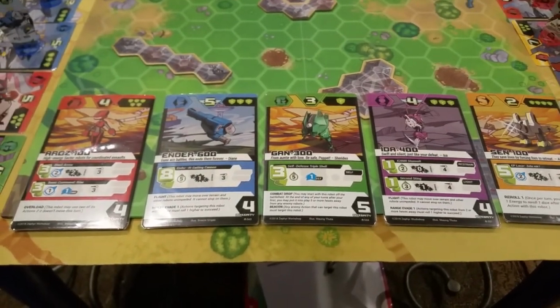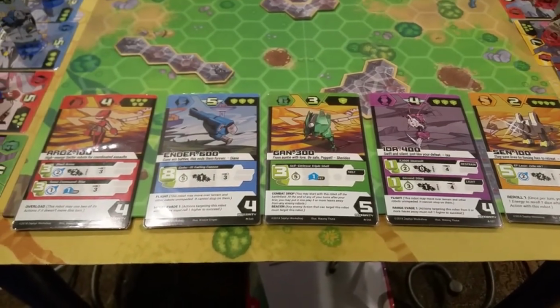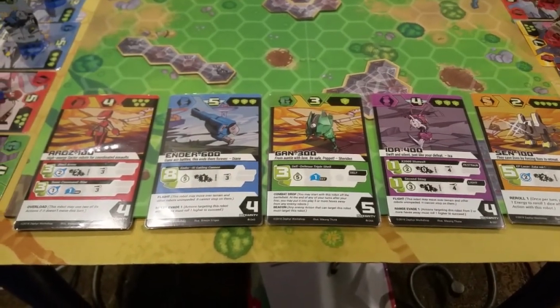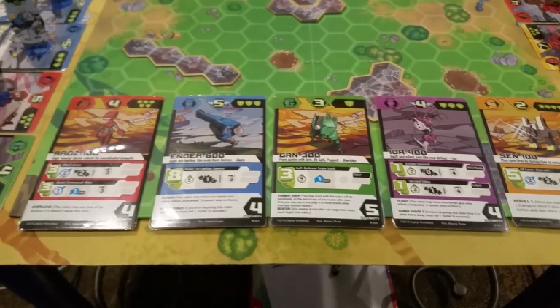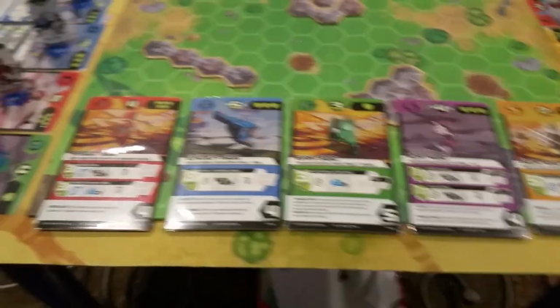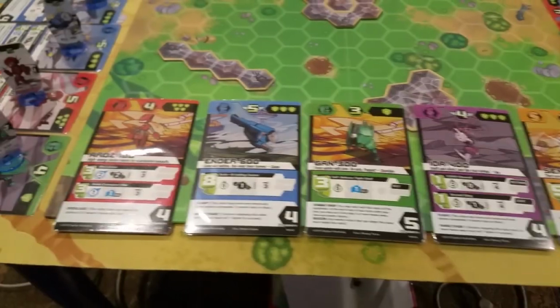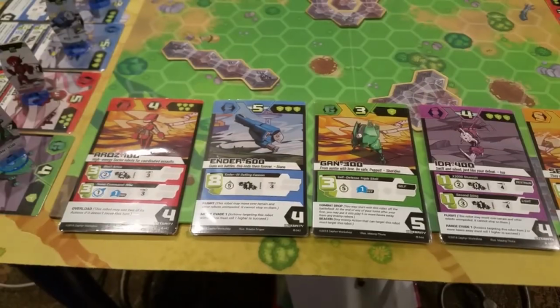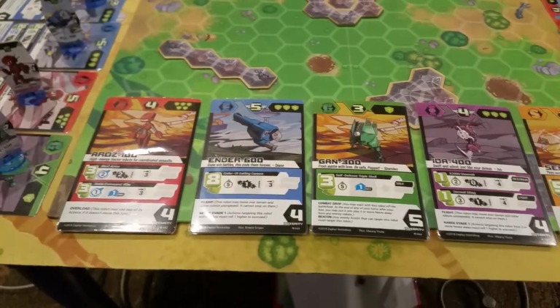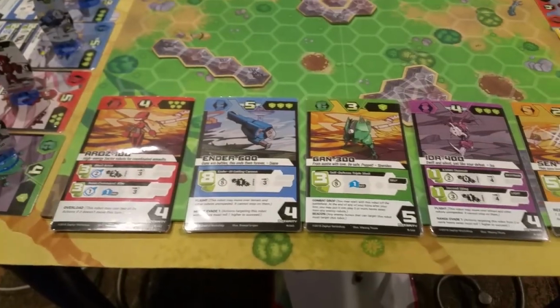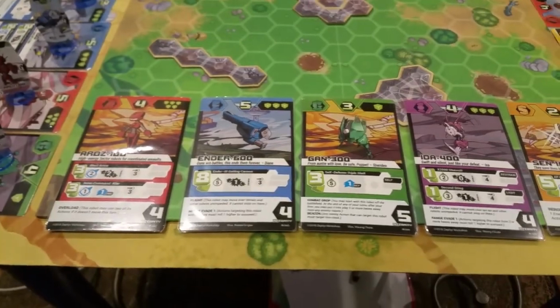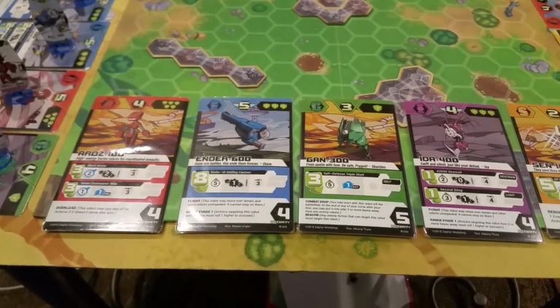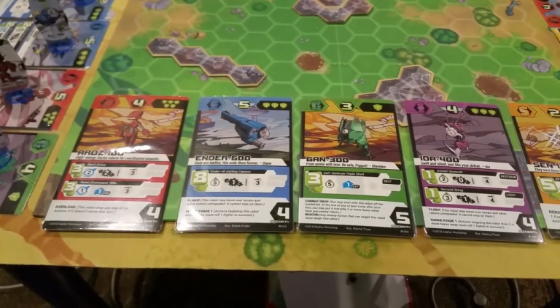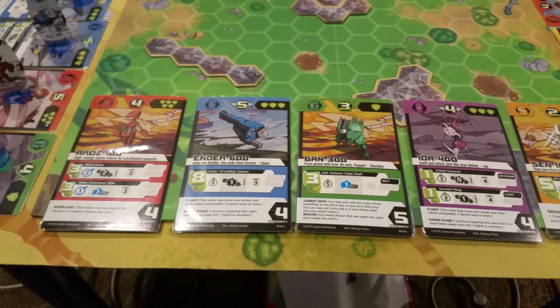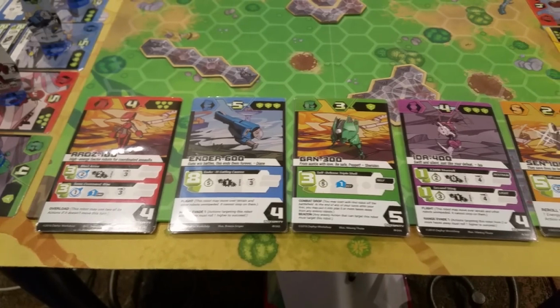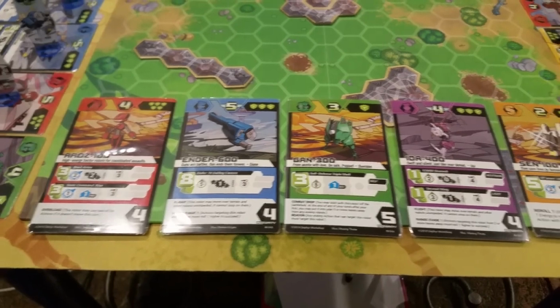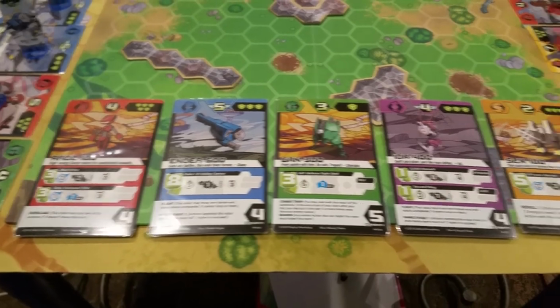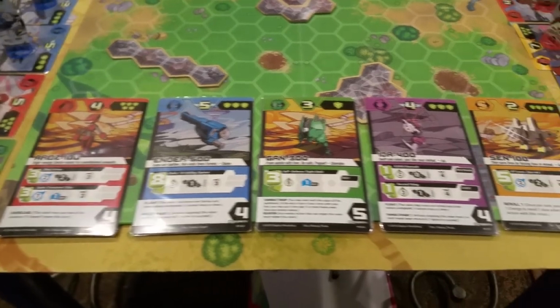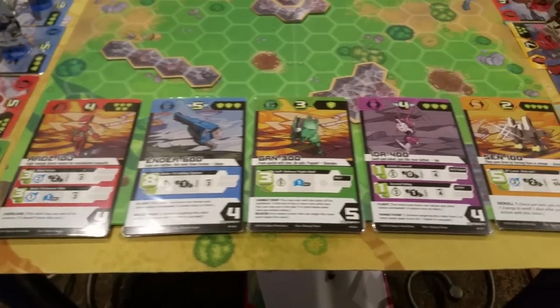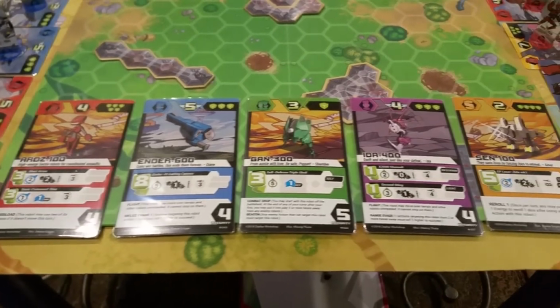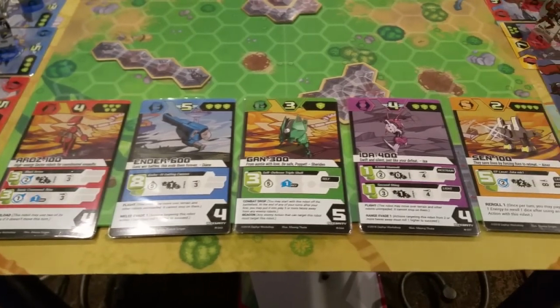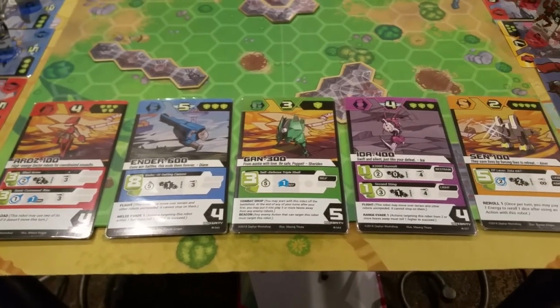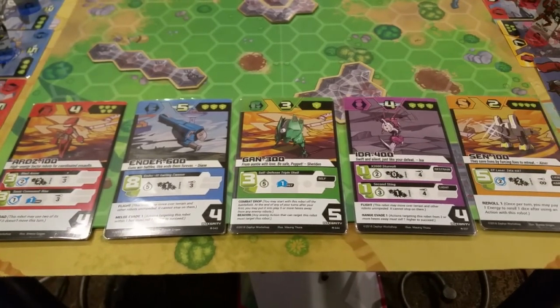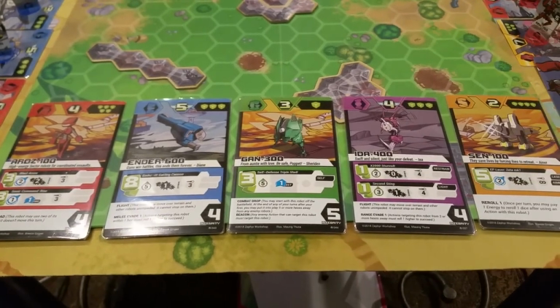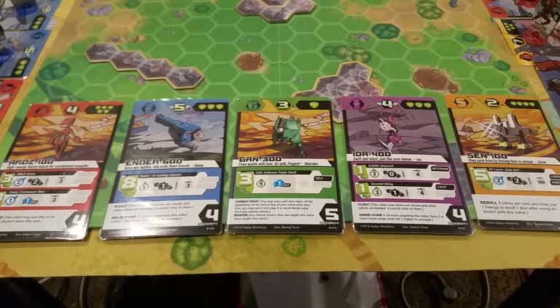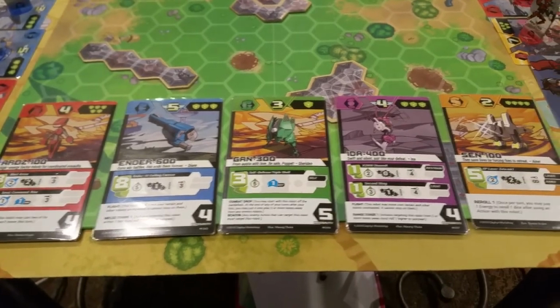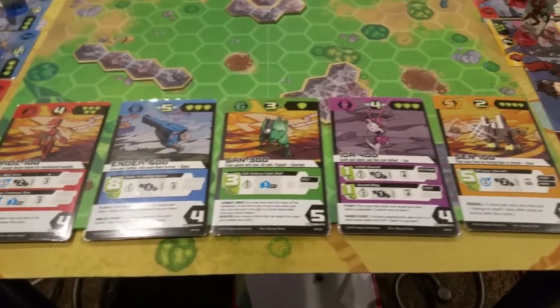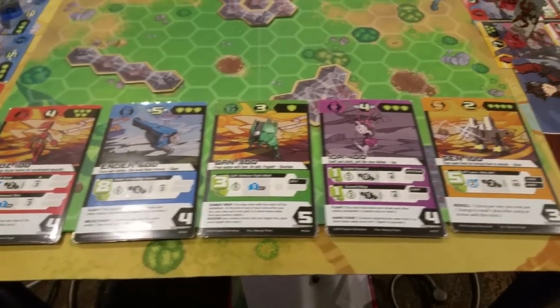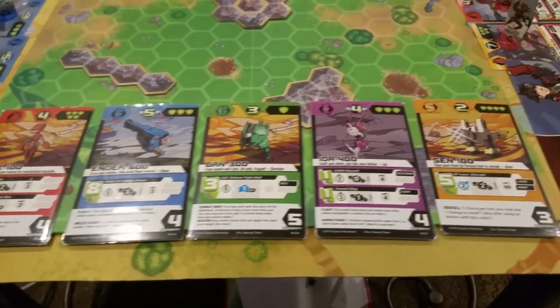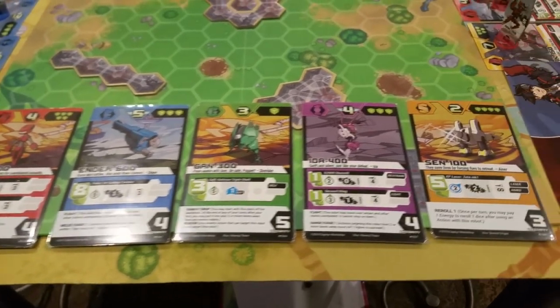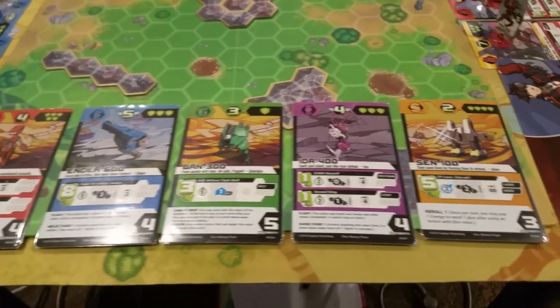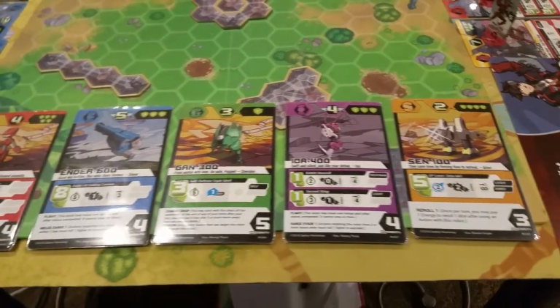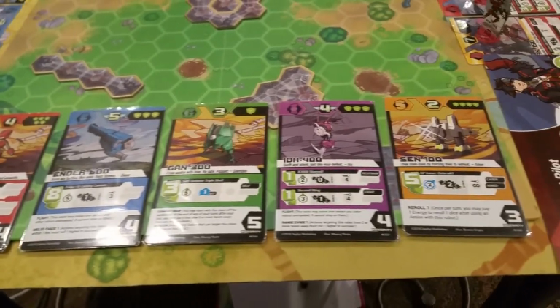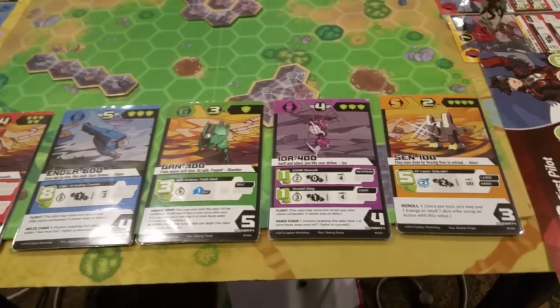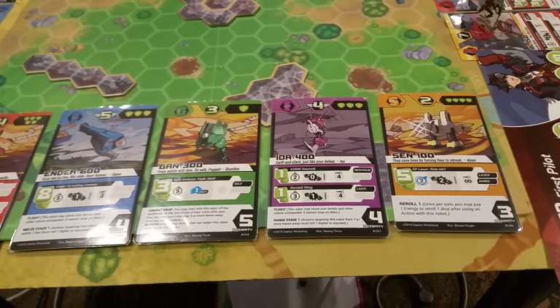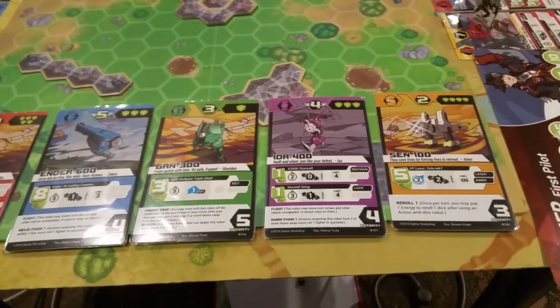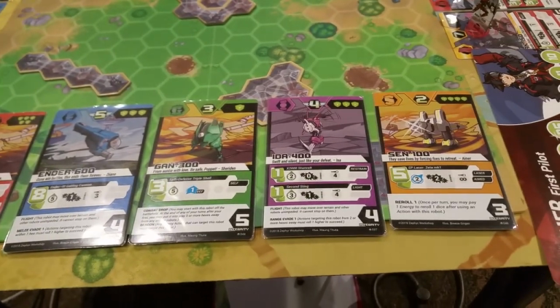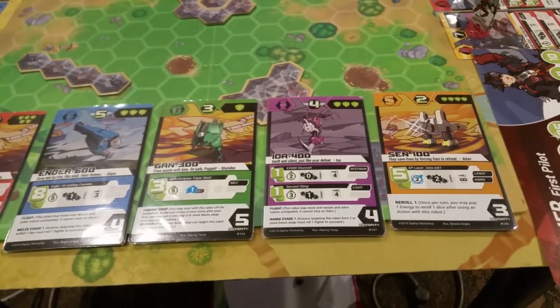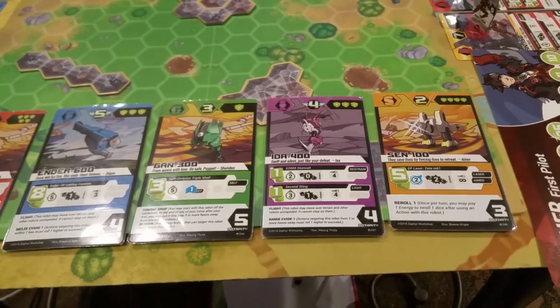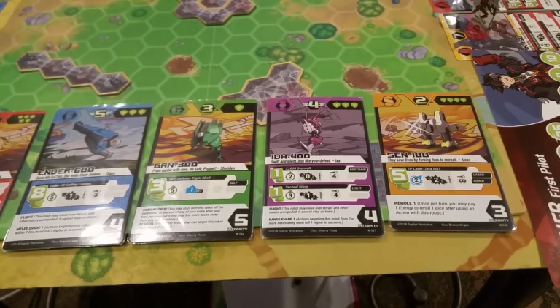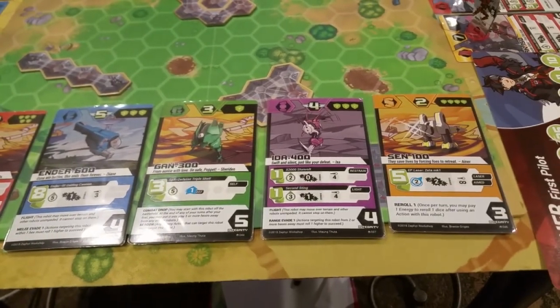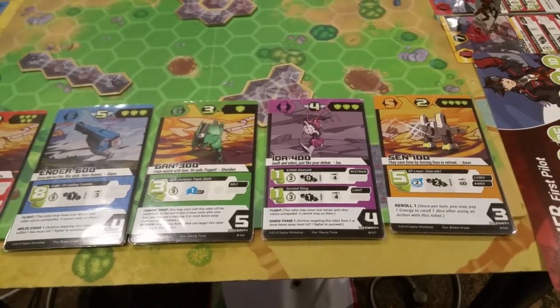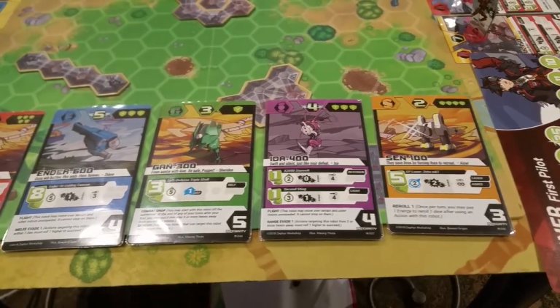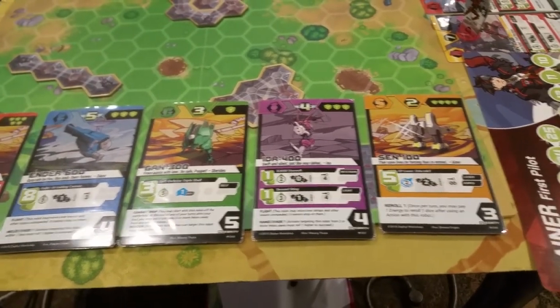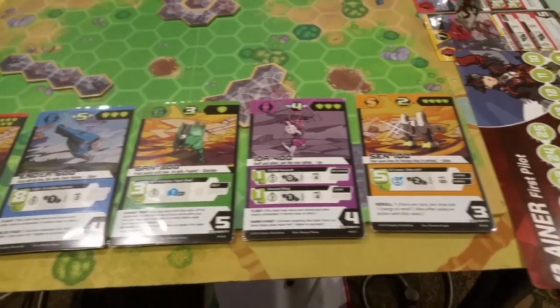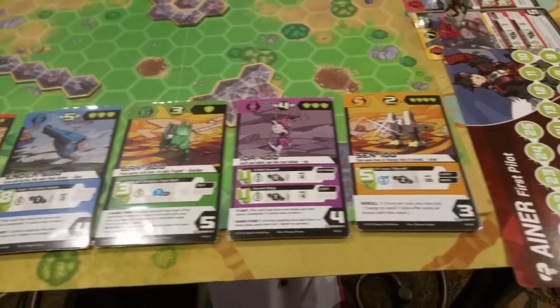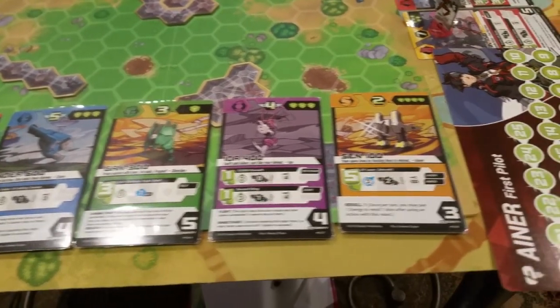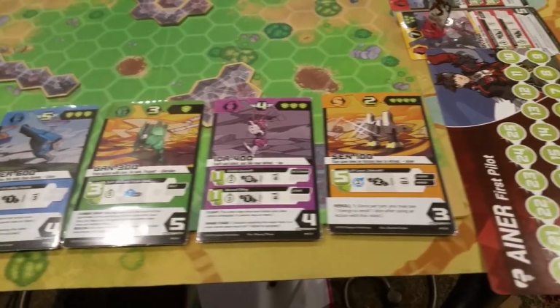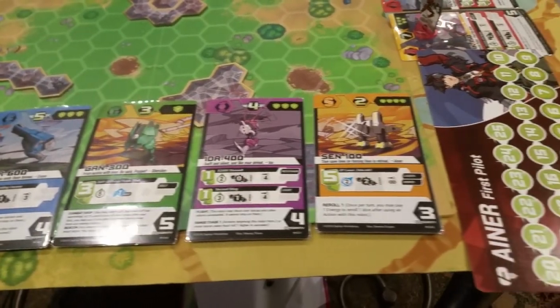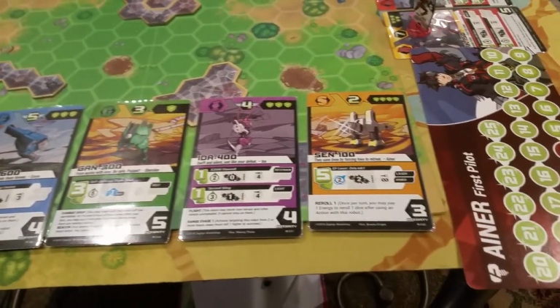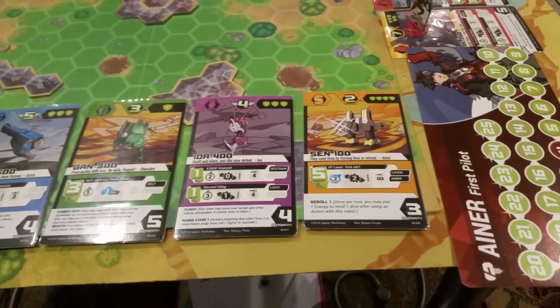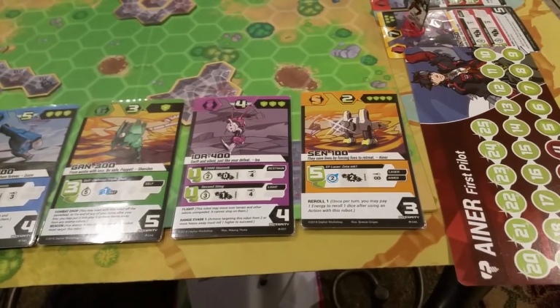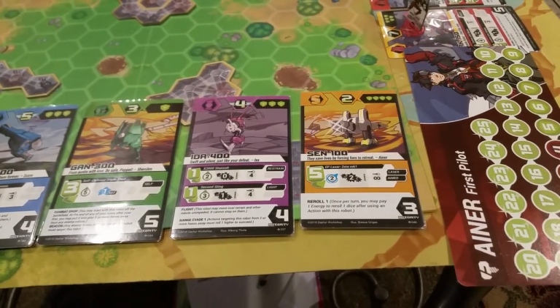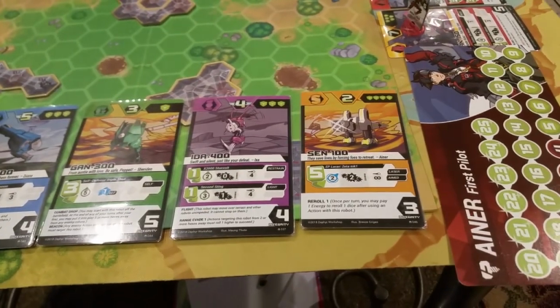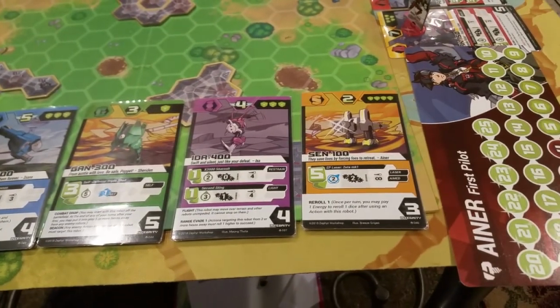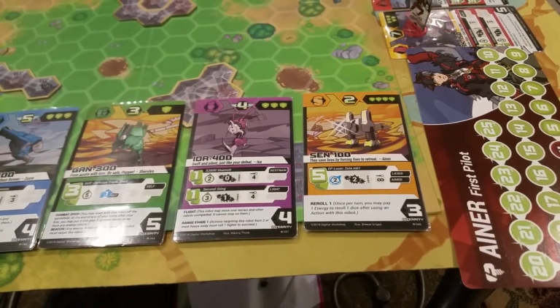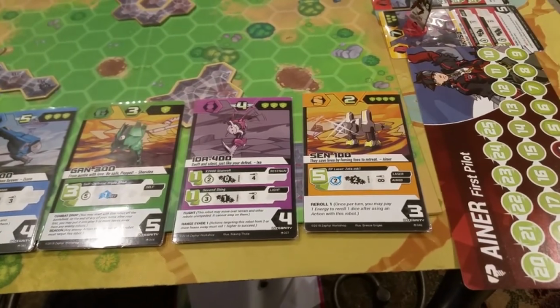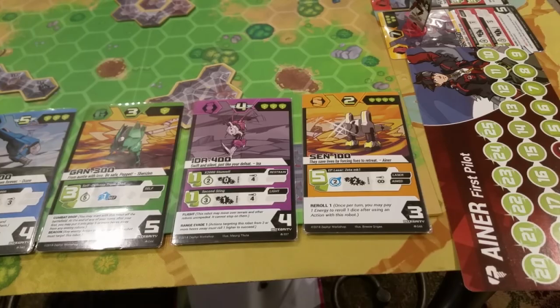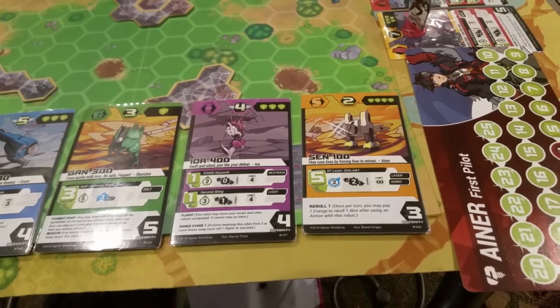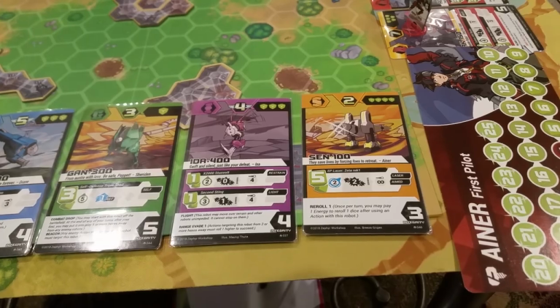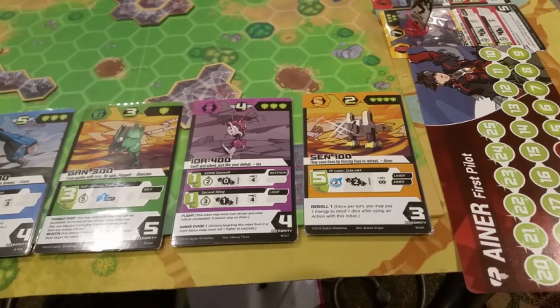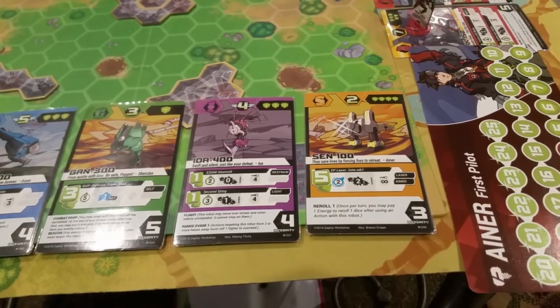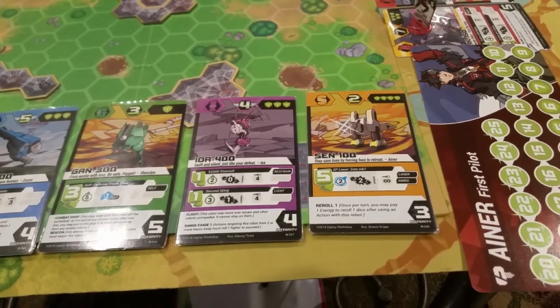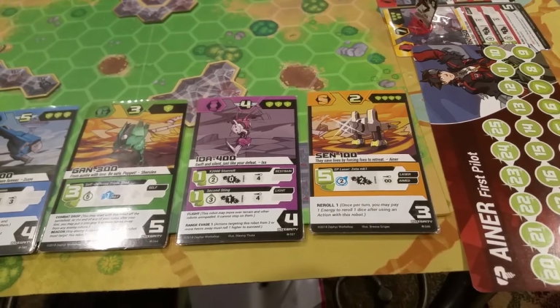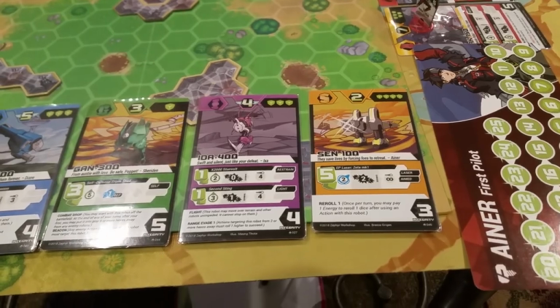Assault guys assault, Evasive guys evade, Guard guys are tanks, Intel guys stop your opponents from doing stuff, and Support guys keep the rest of your team going.